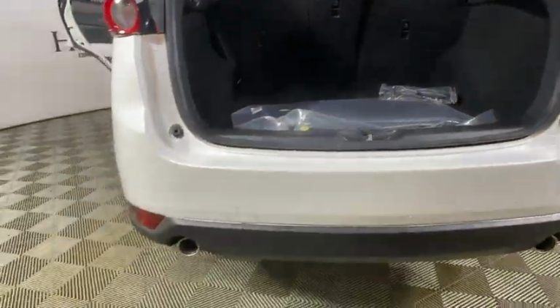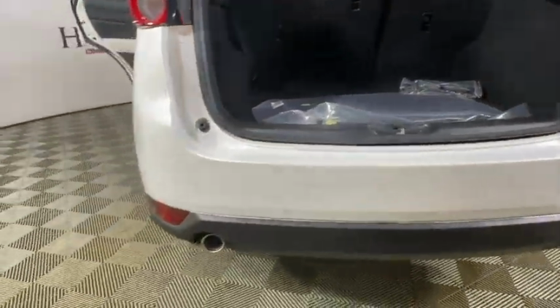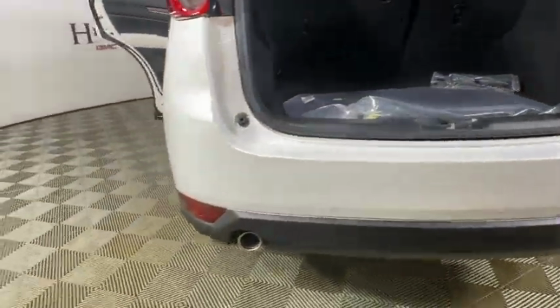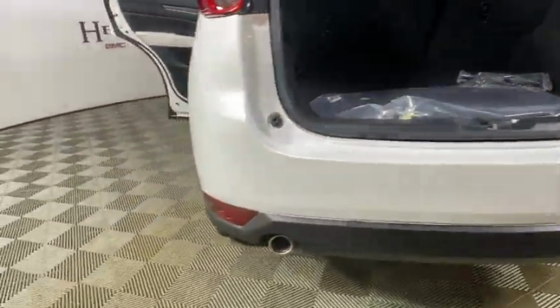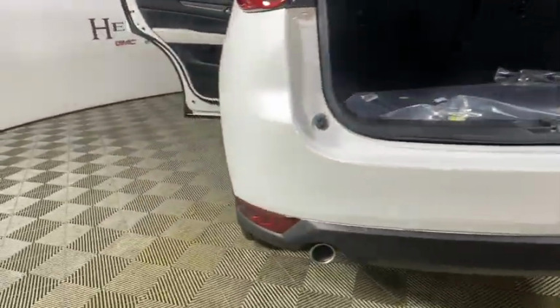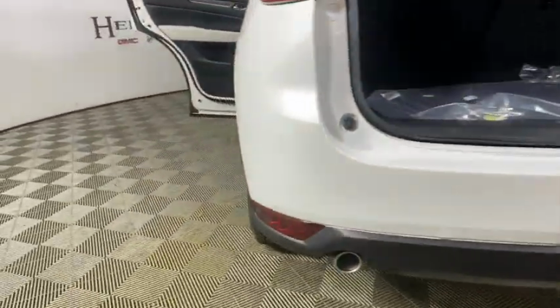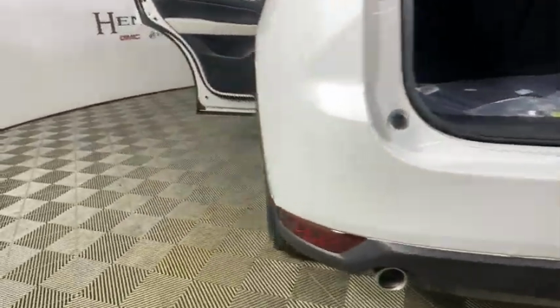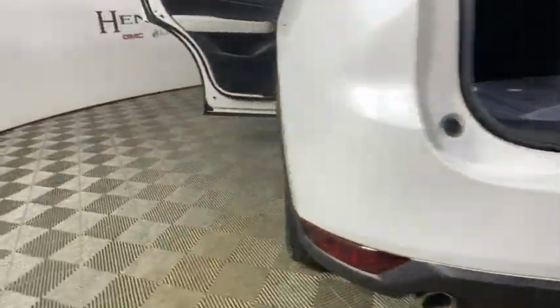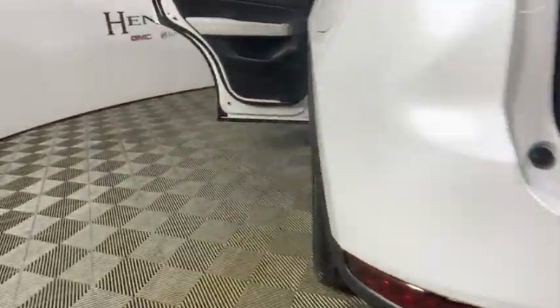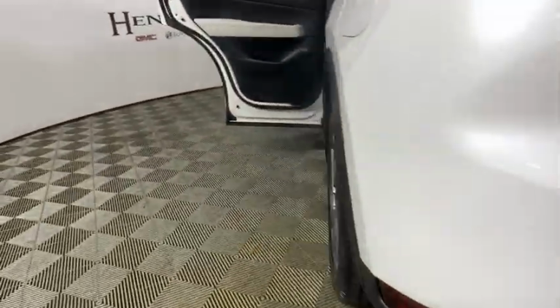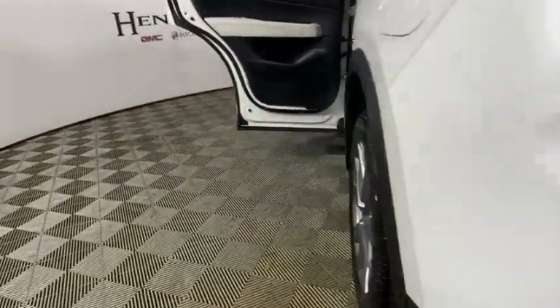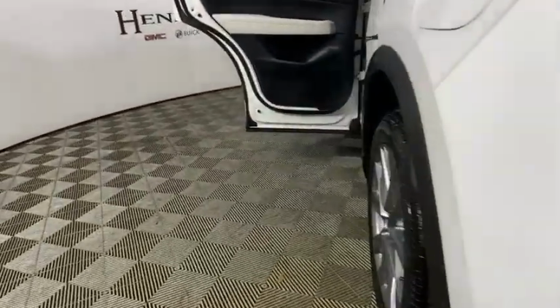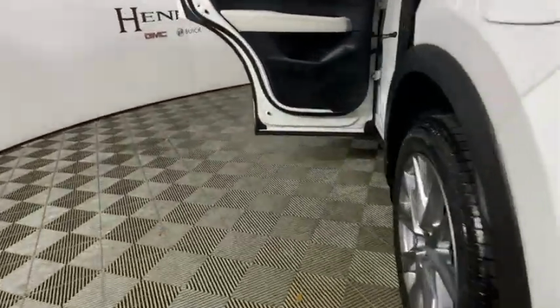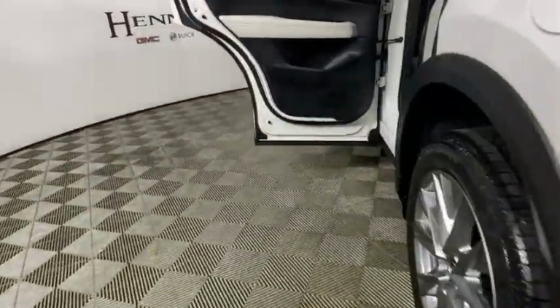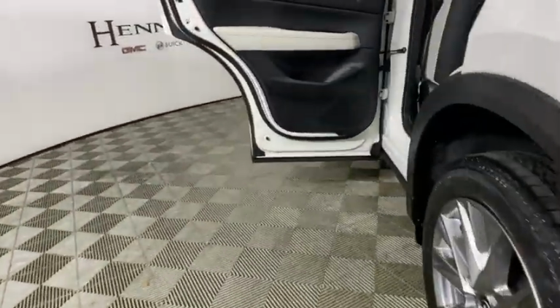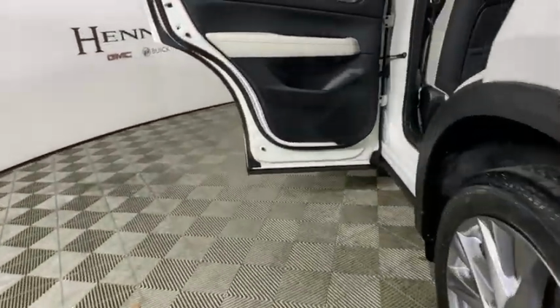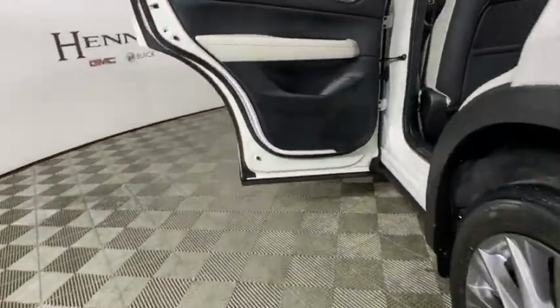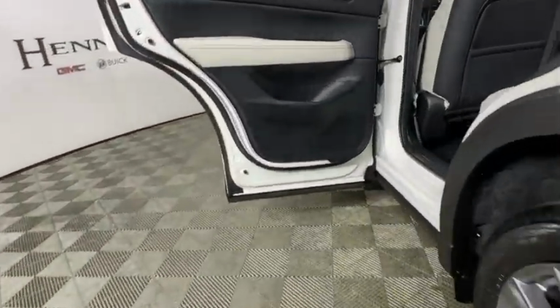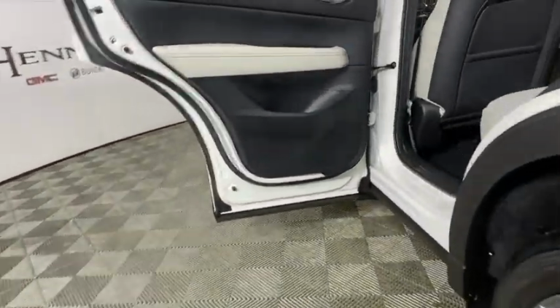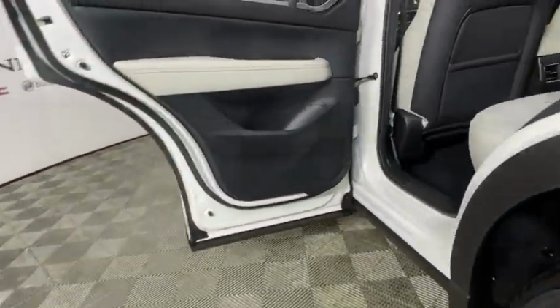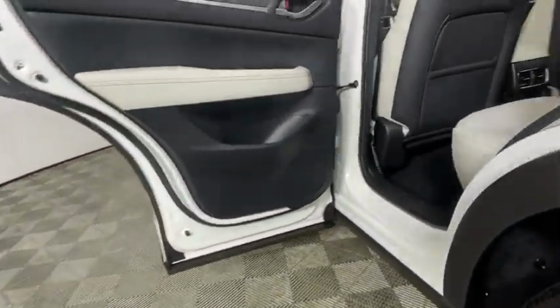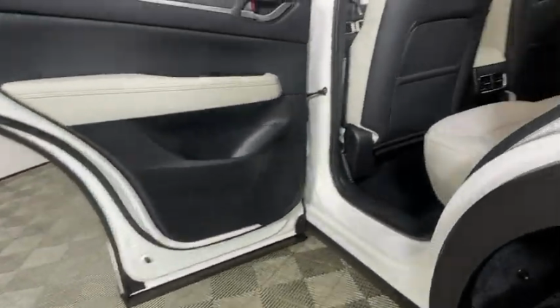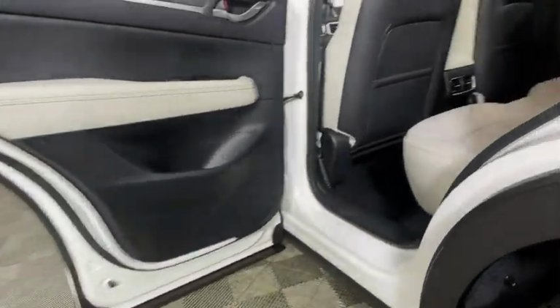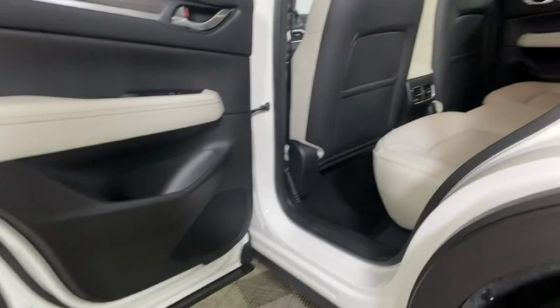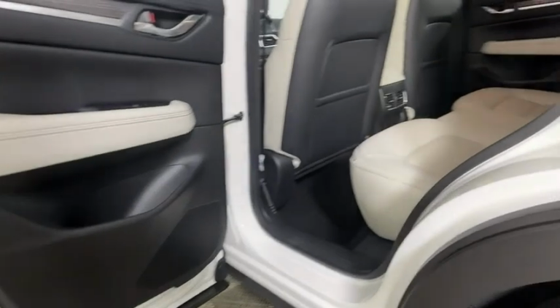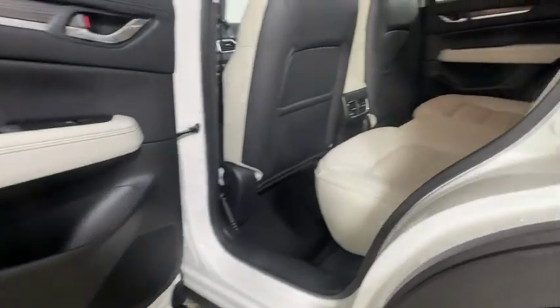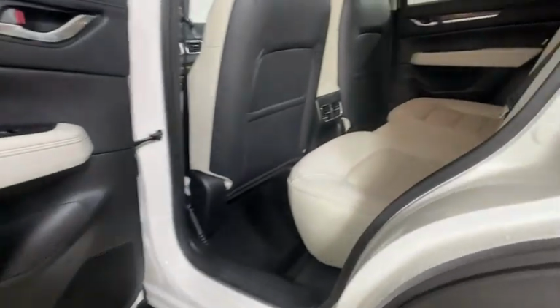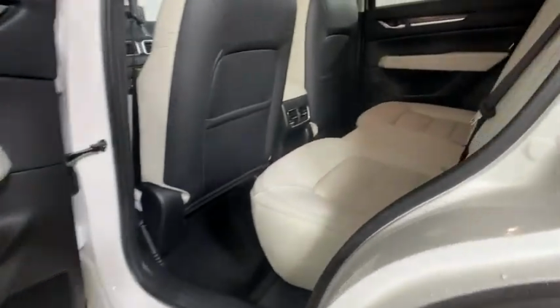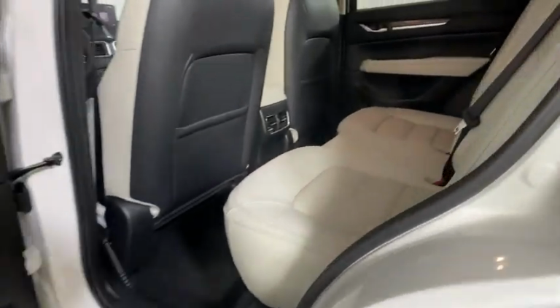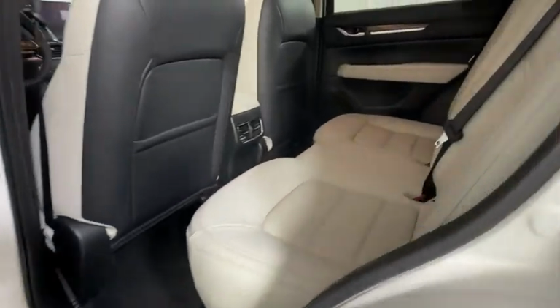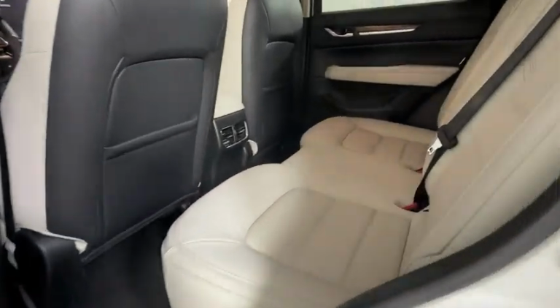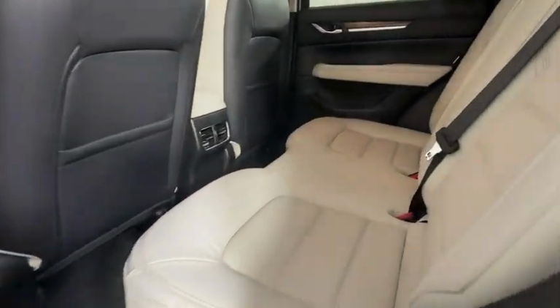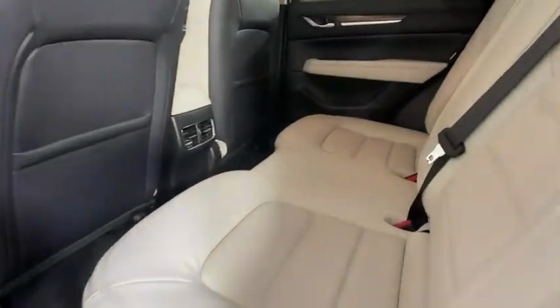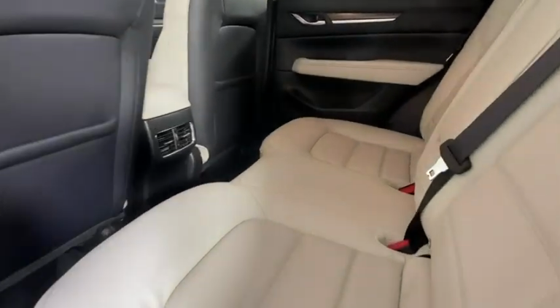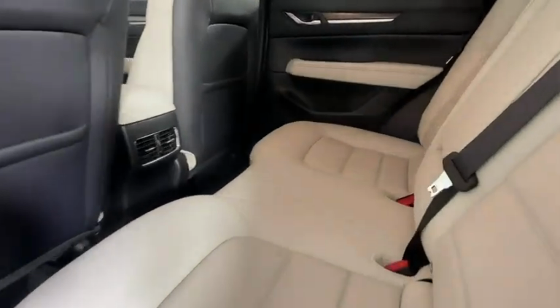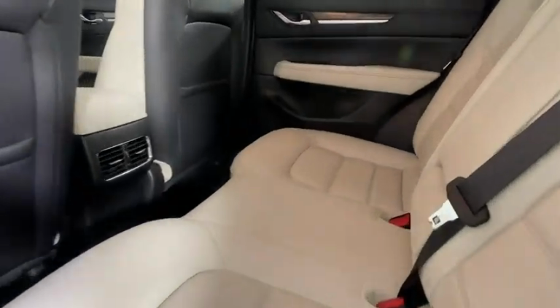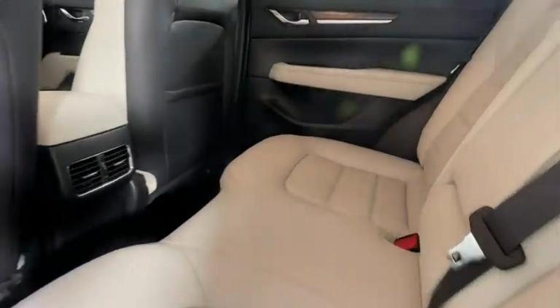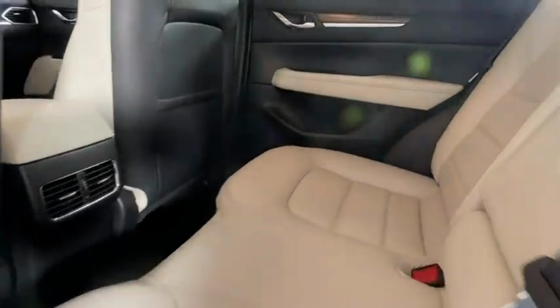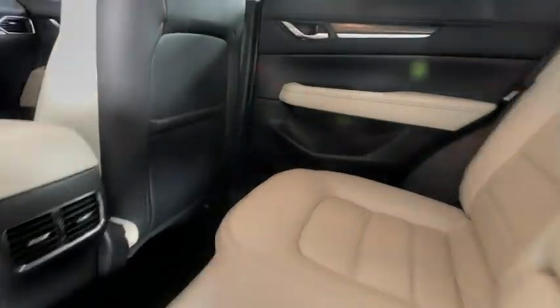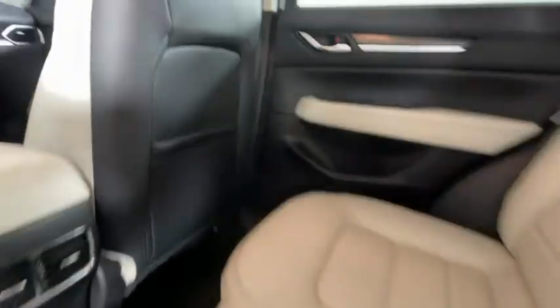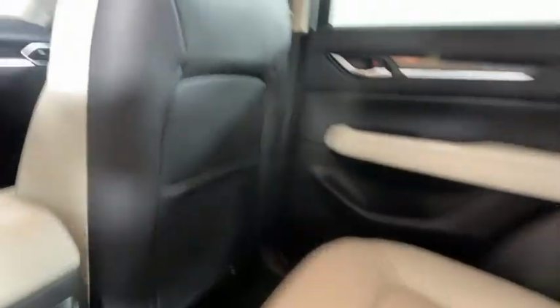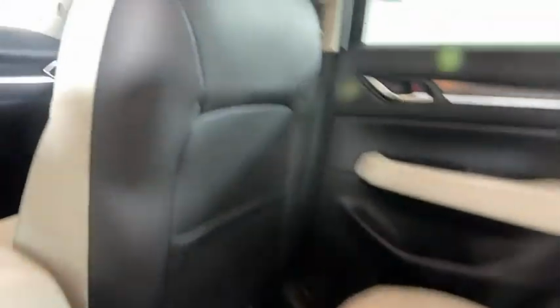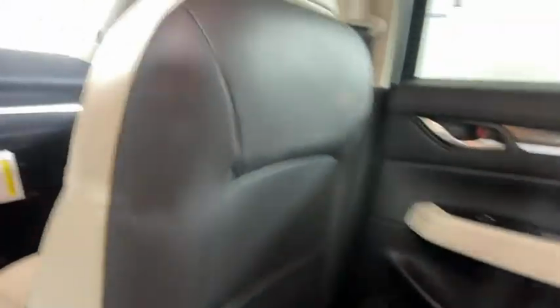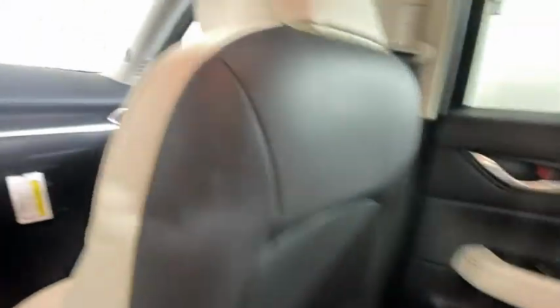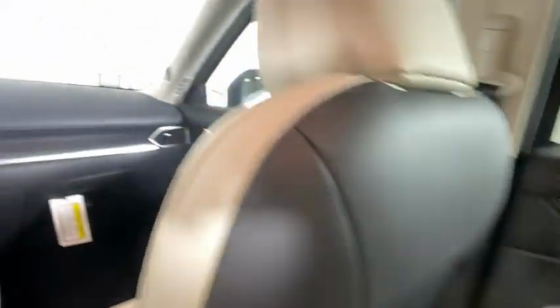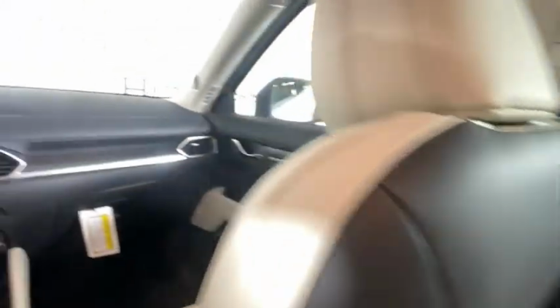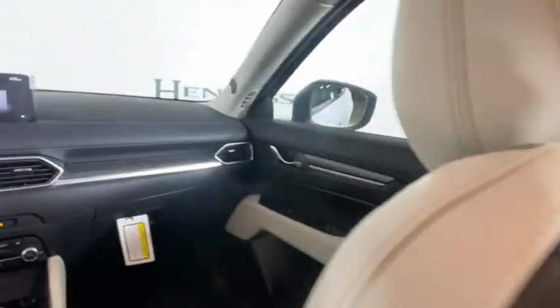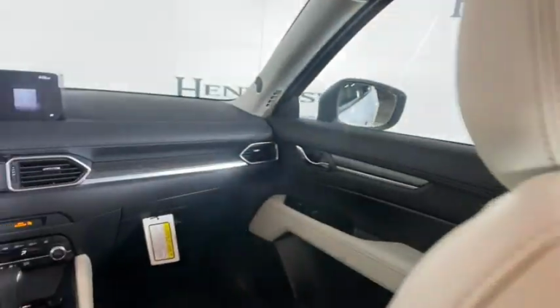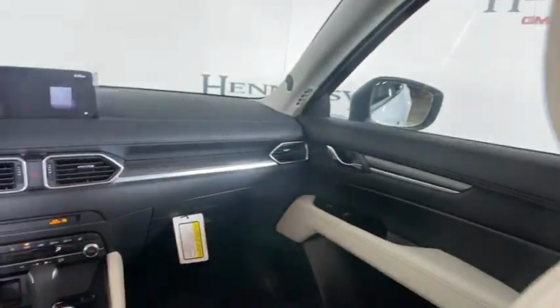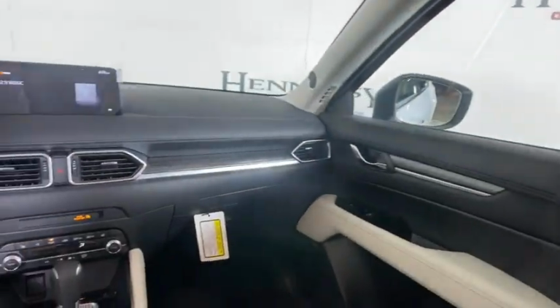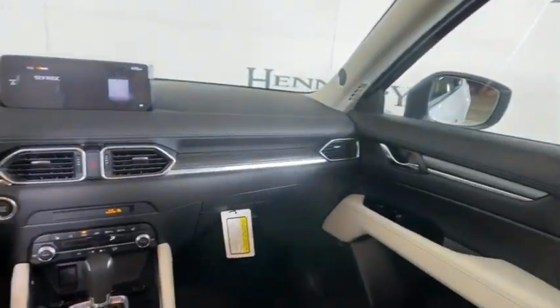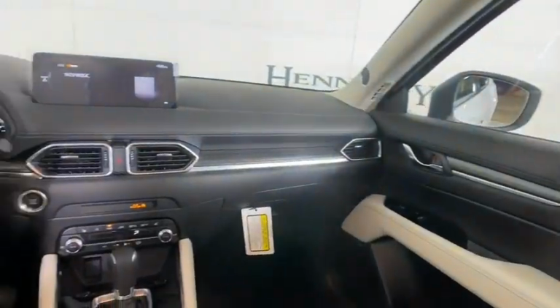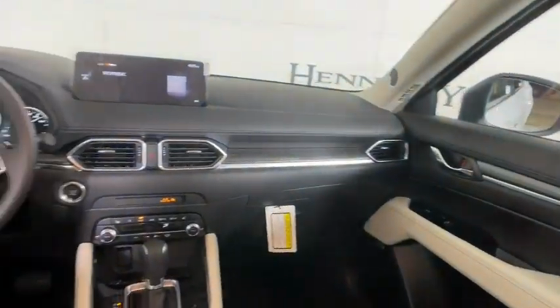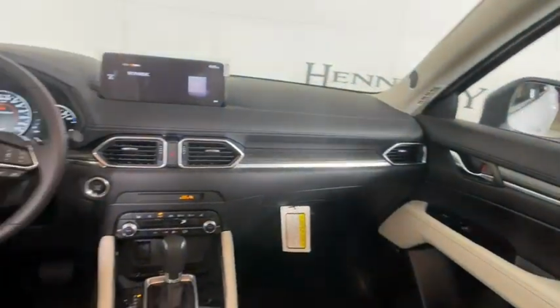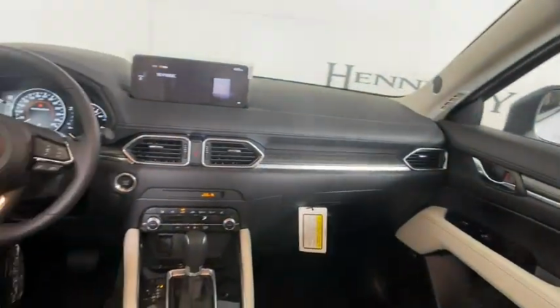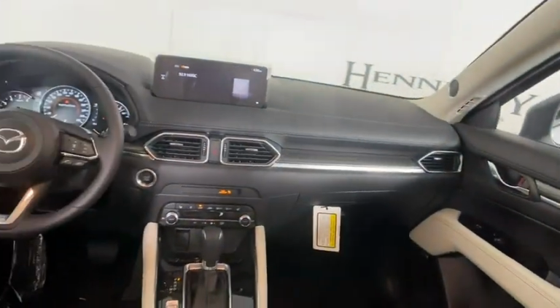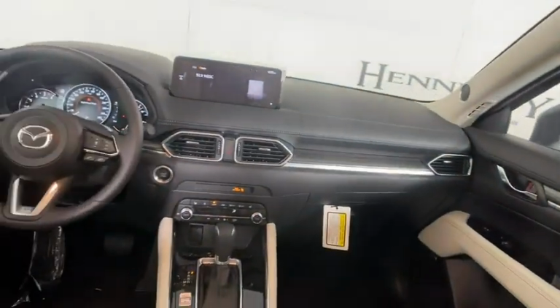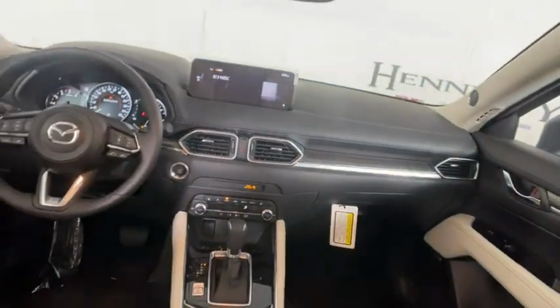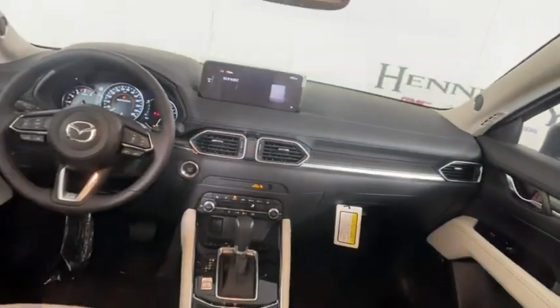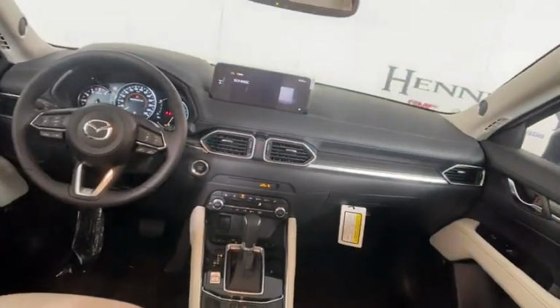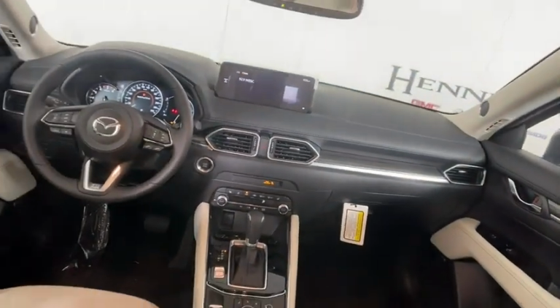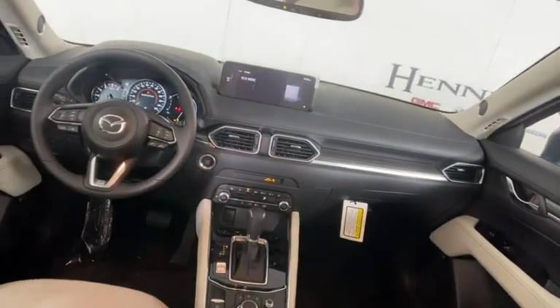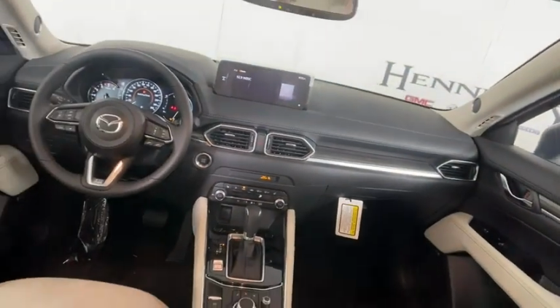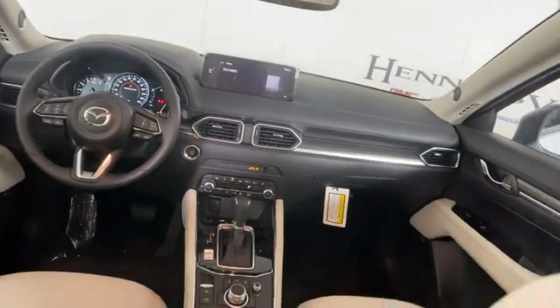Power windows, brake assist, leather seats, tachometer, overhead console, power moonroof, remote keyless entry.